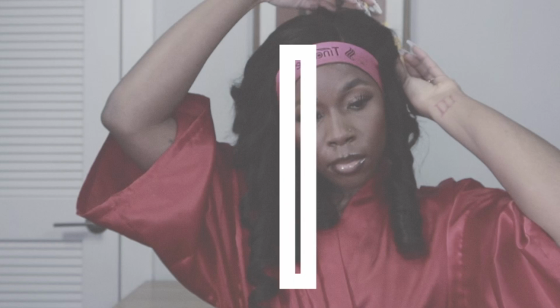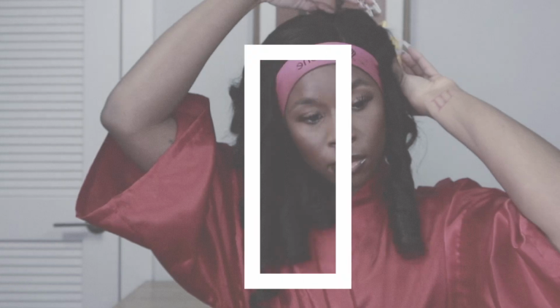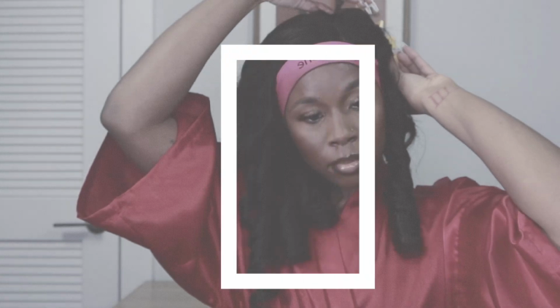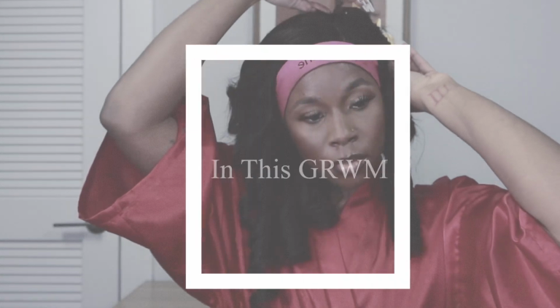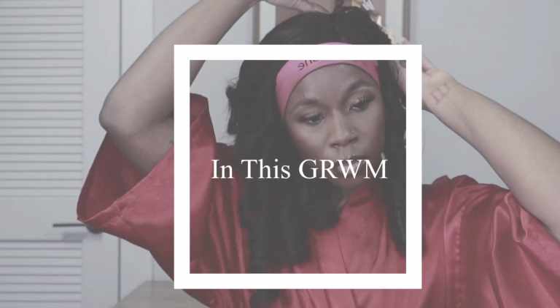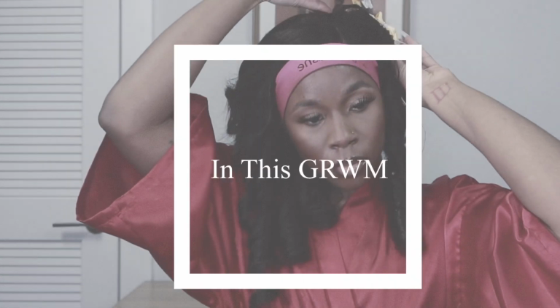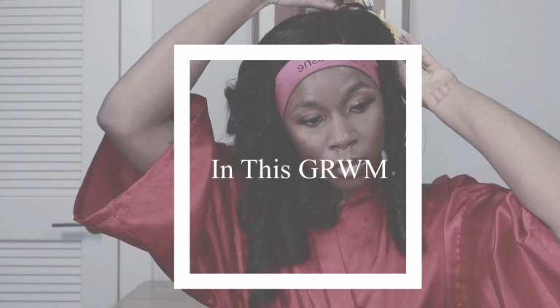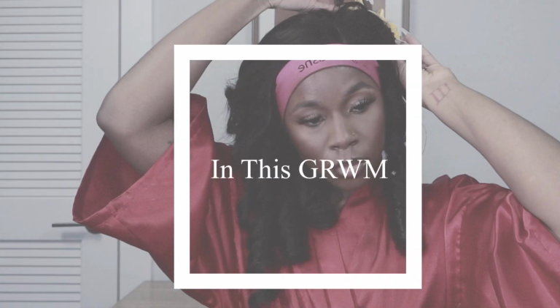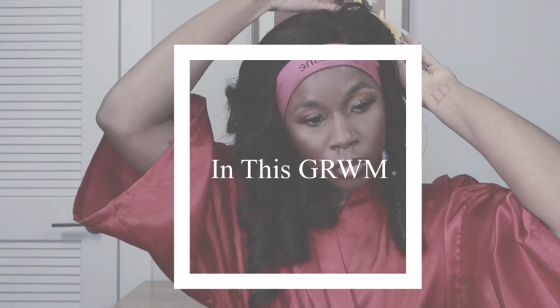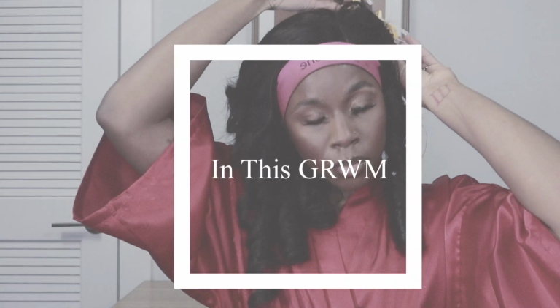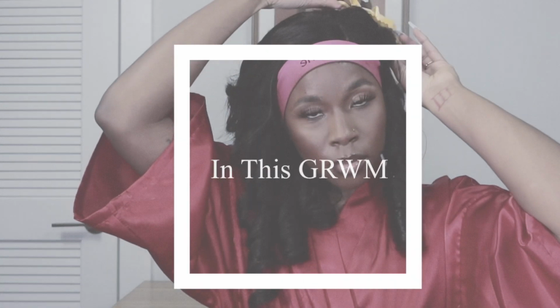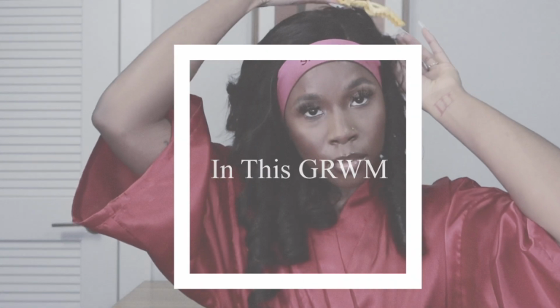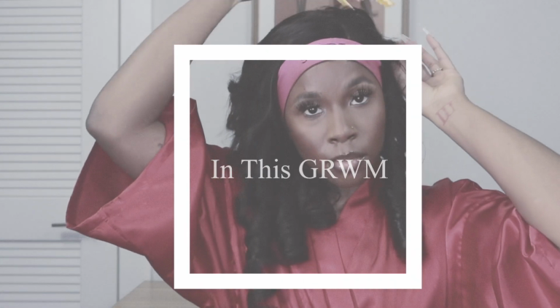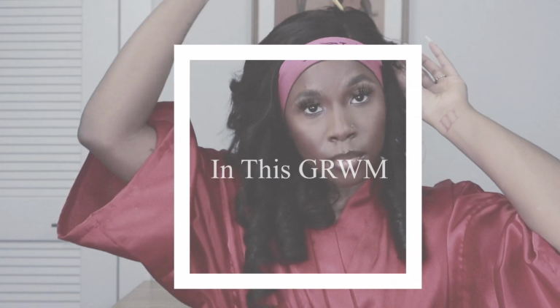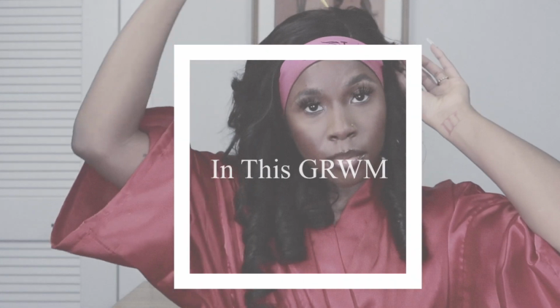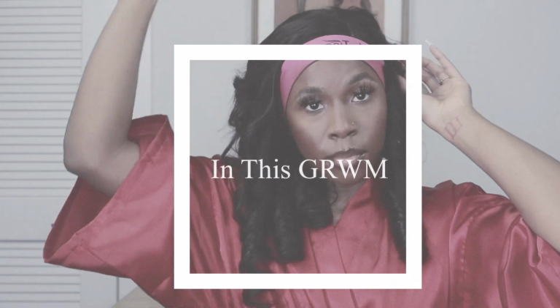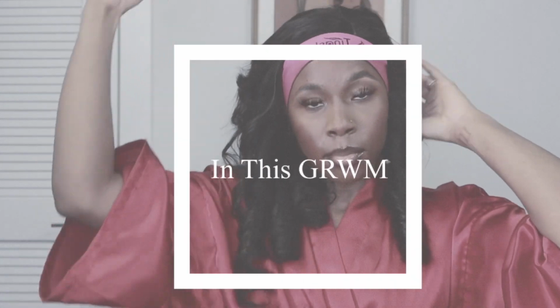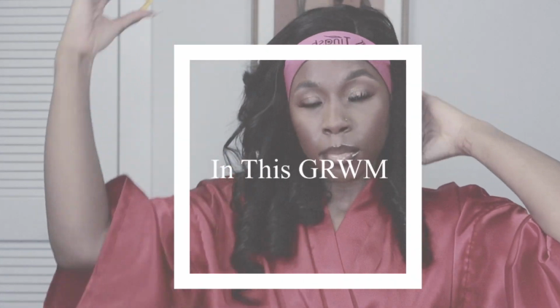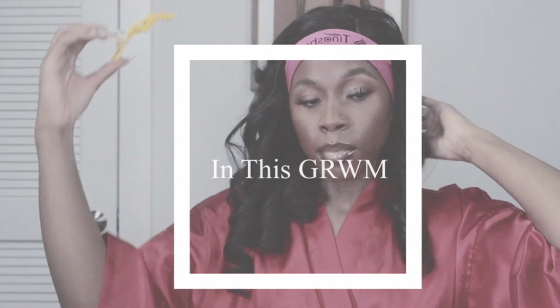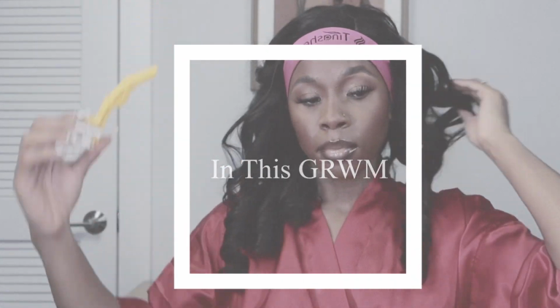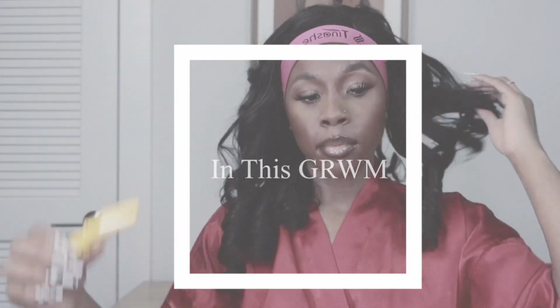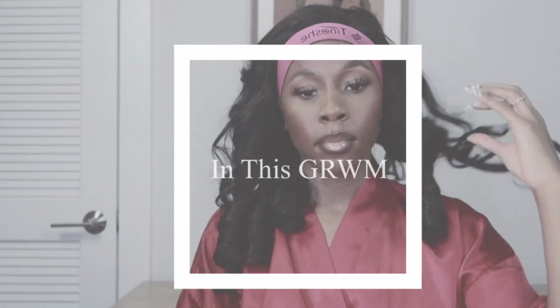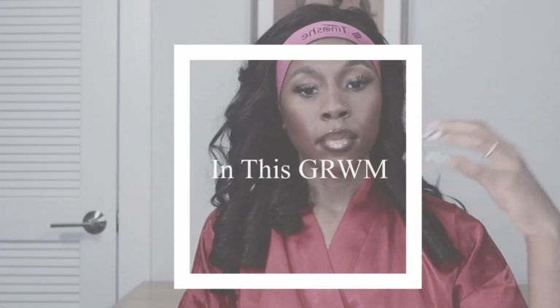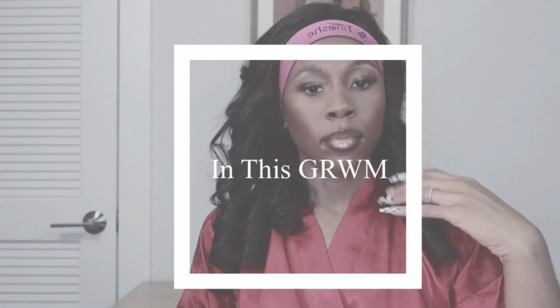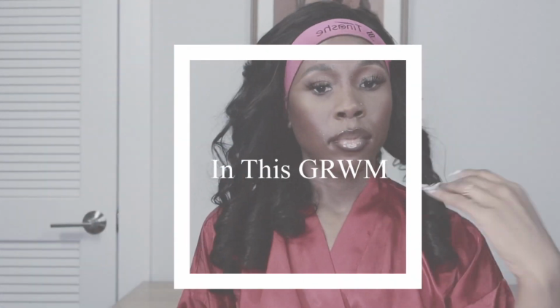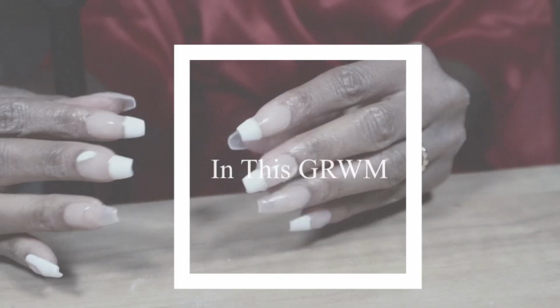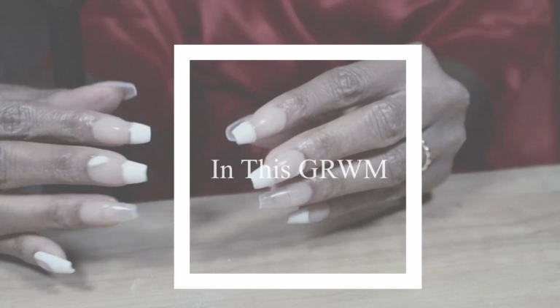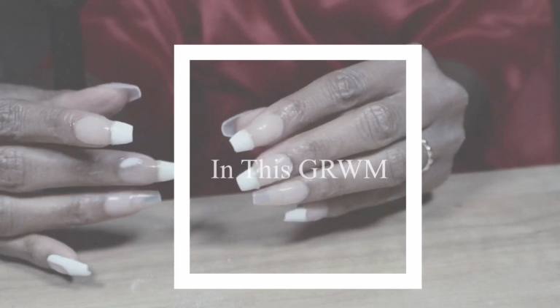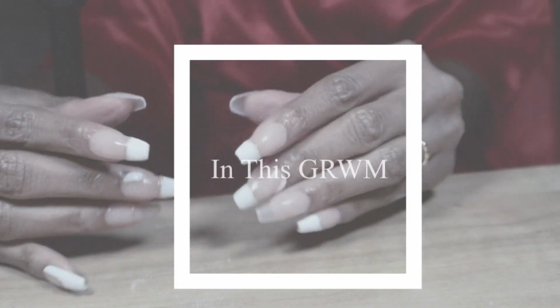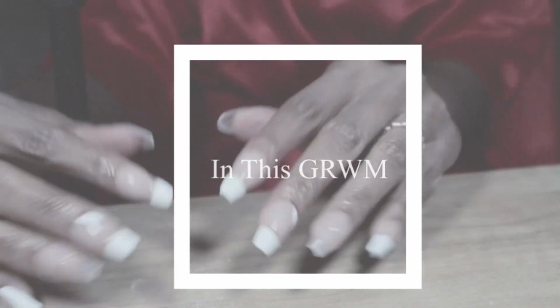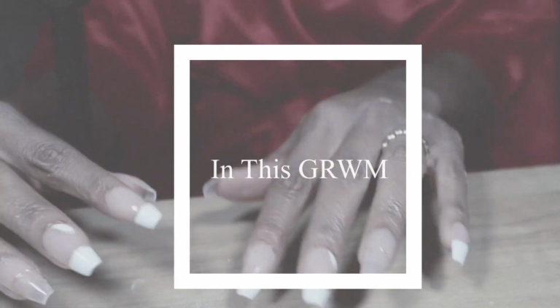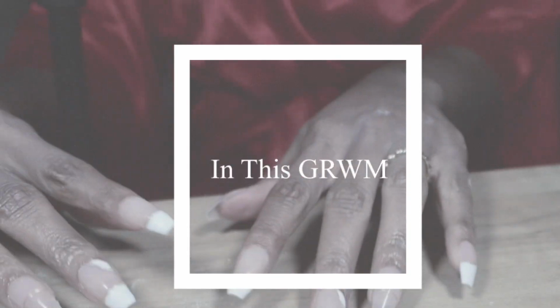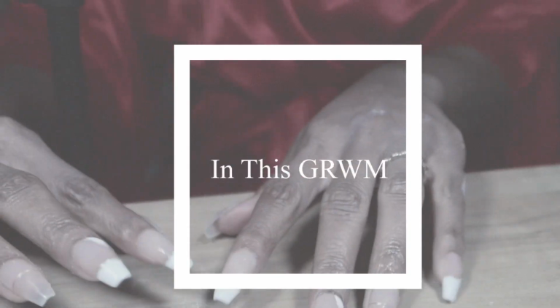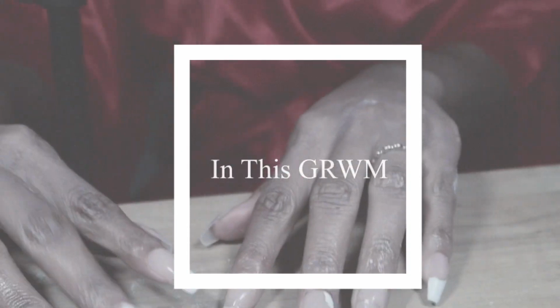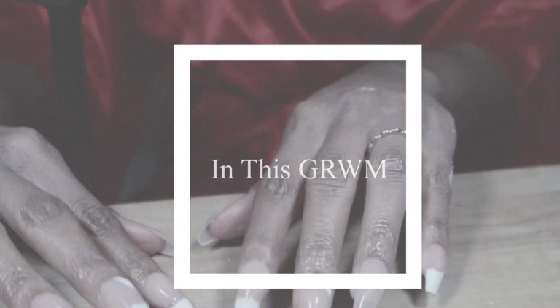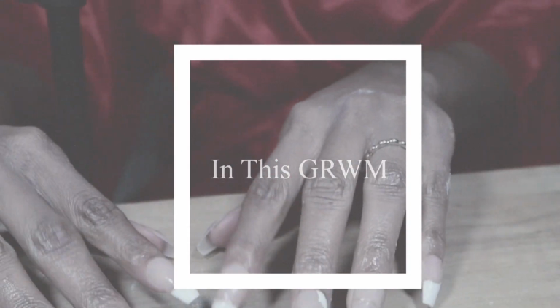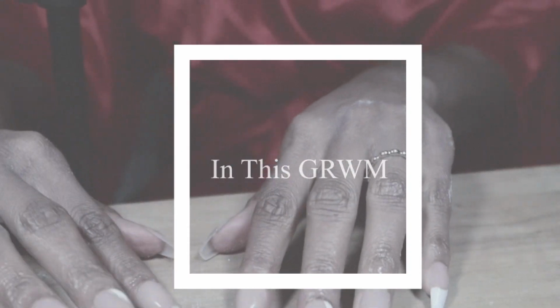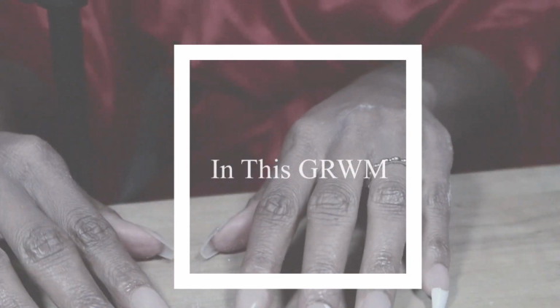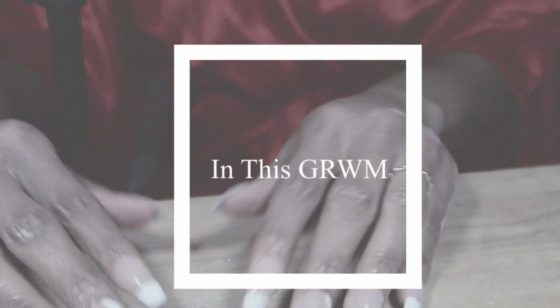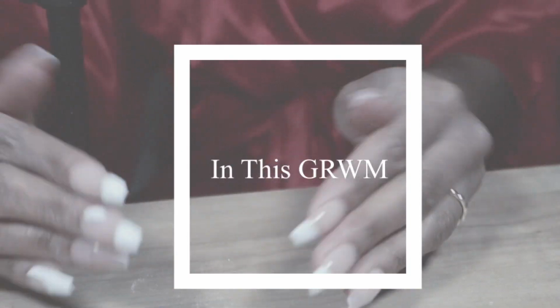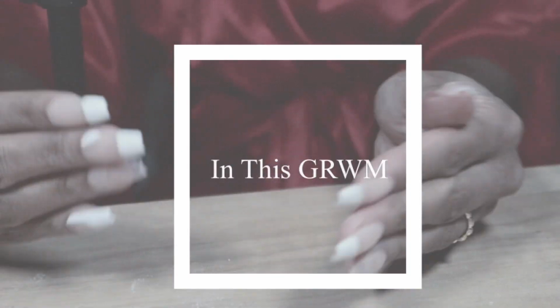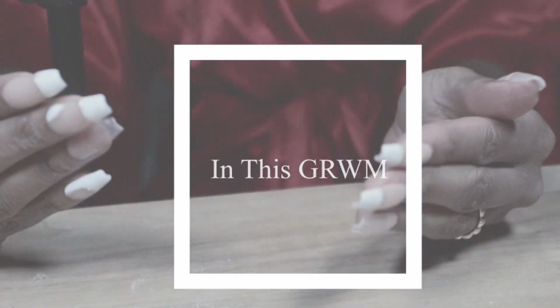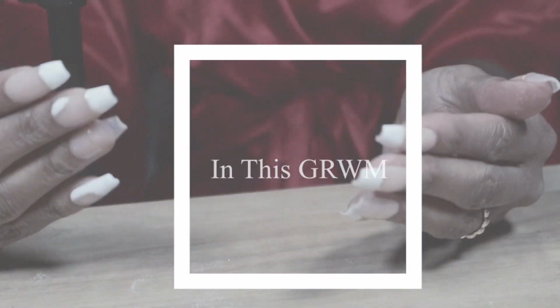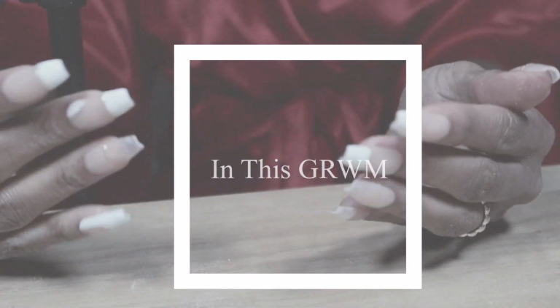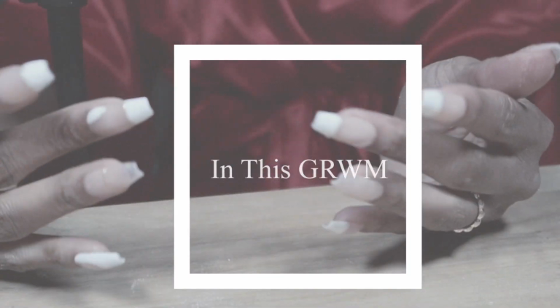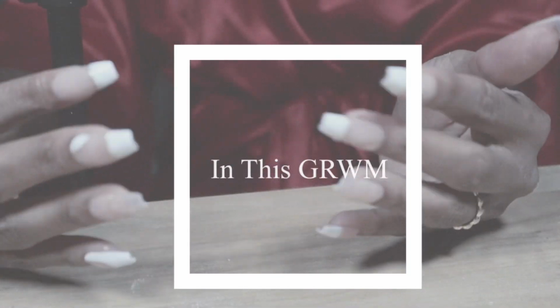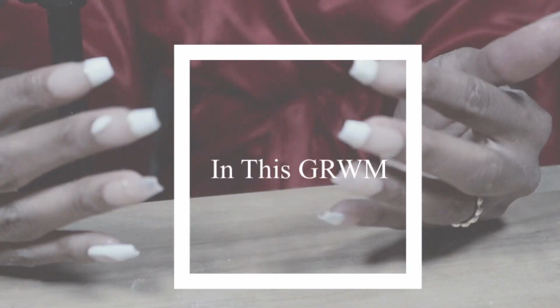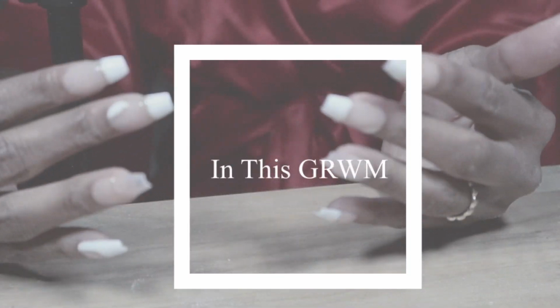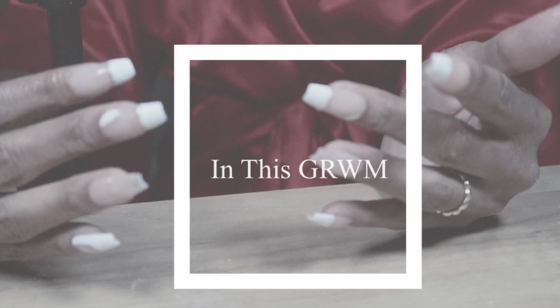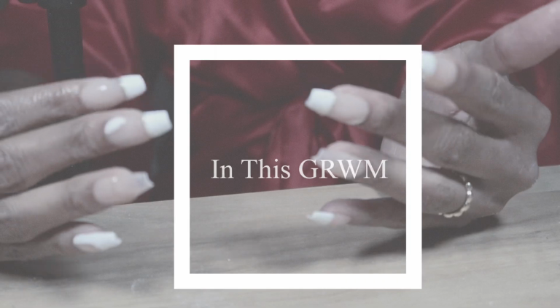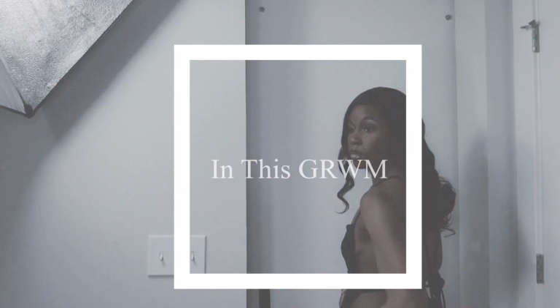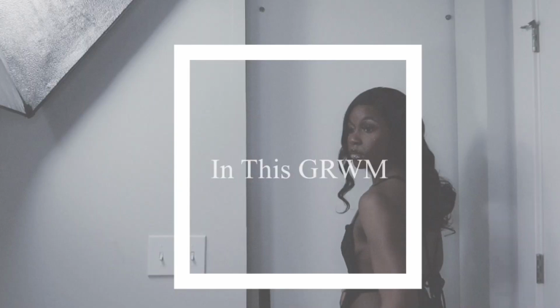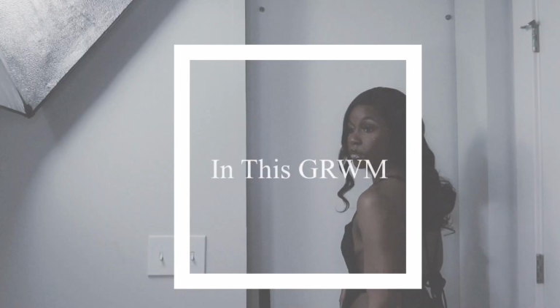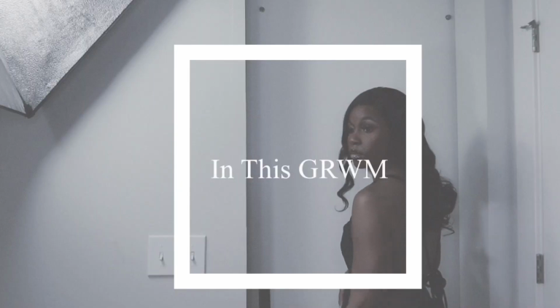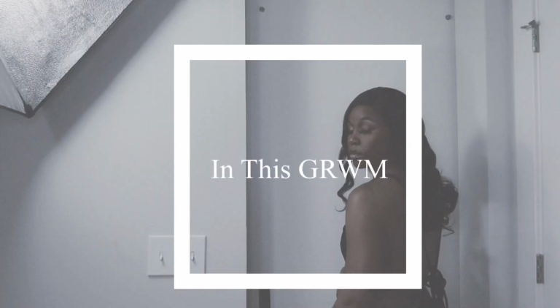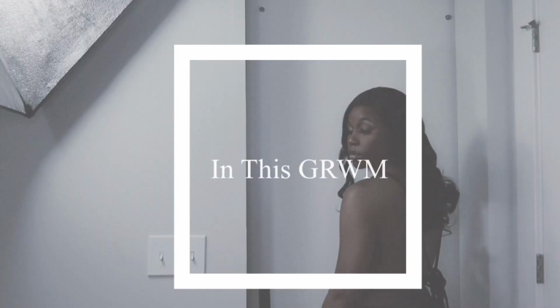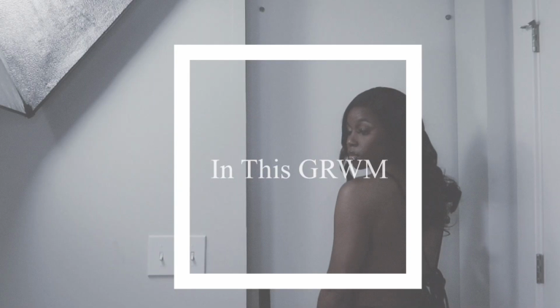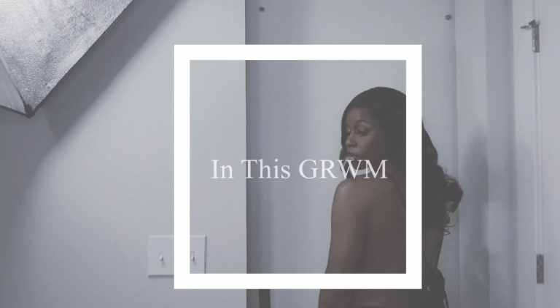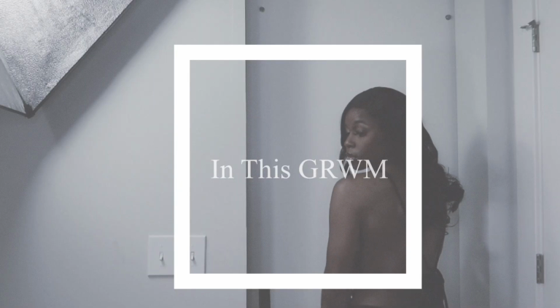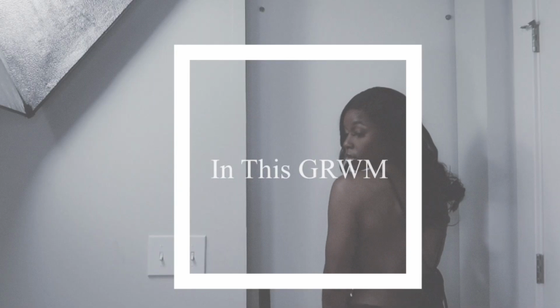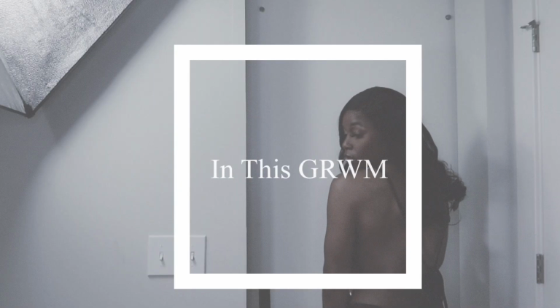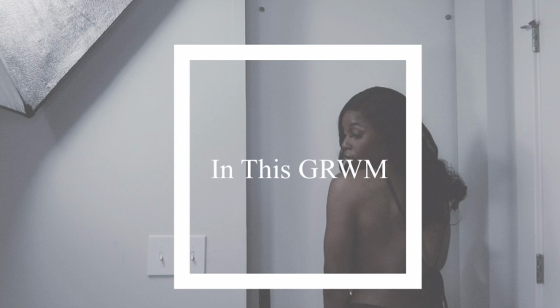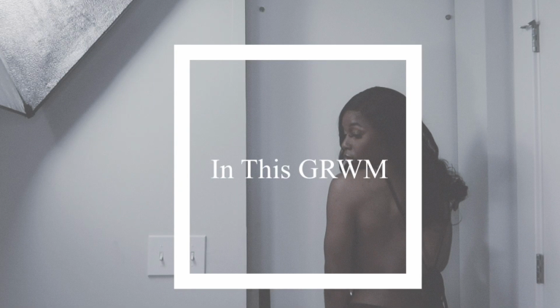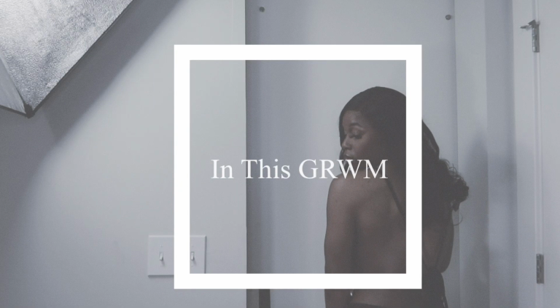Get ready with me for my date night focusing on fashion, hair, and nails. If you're interested in learning more, then keep on watching.